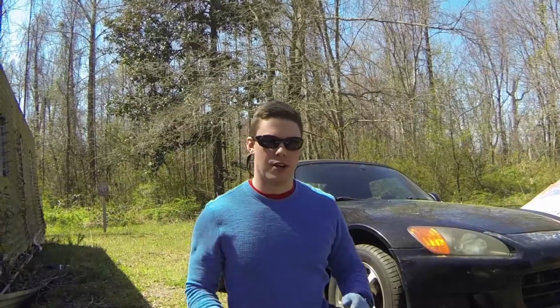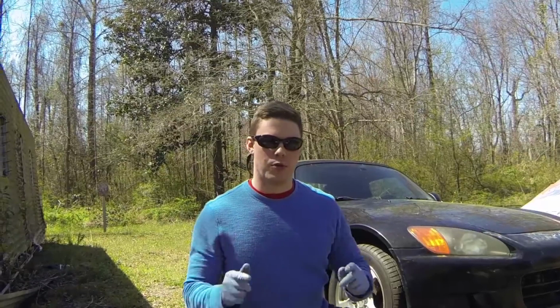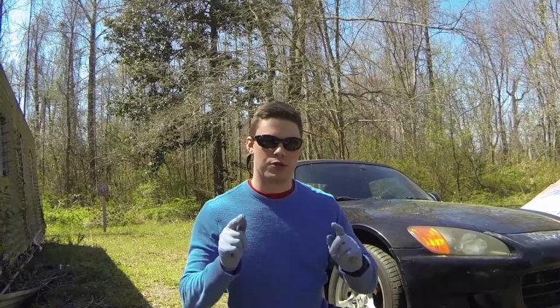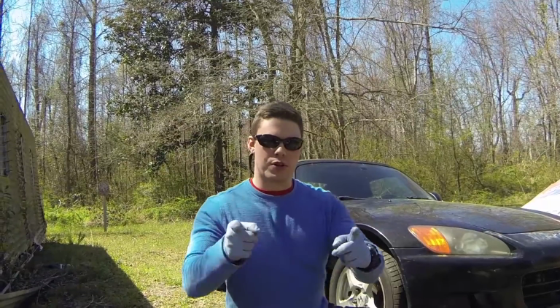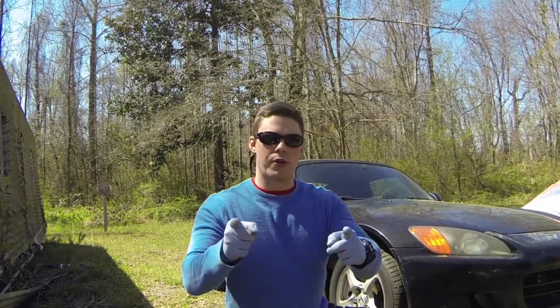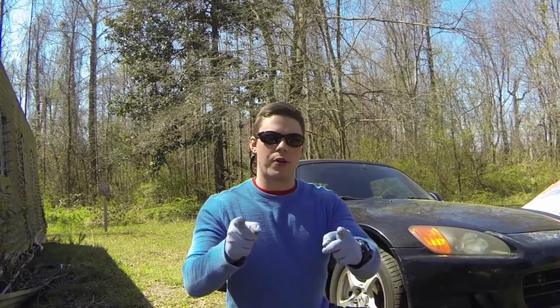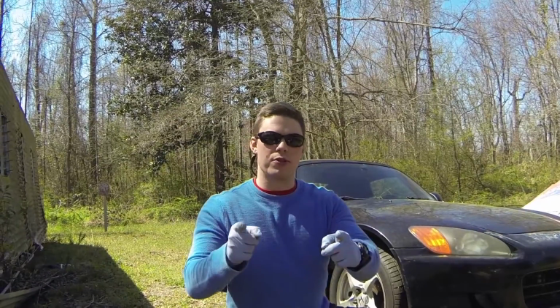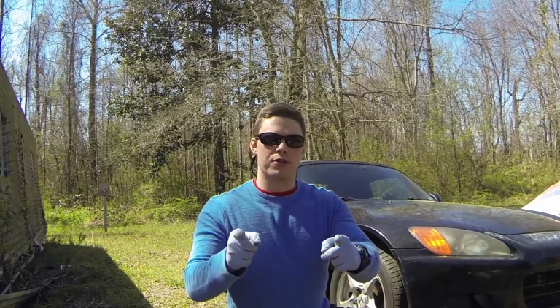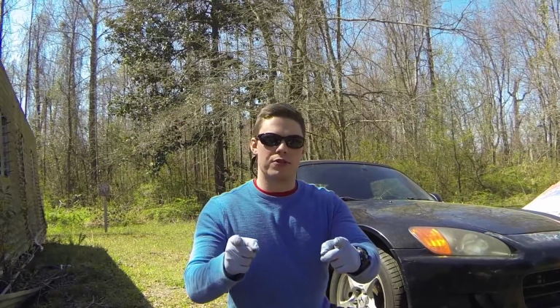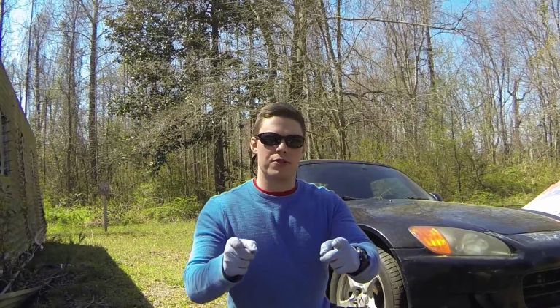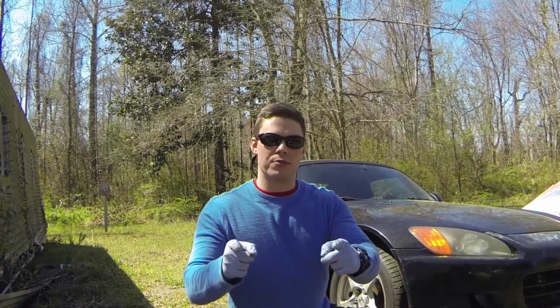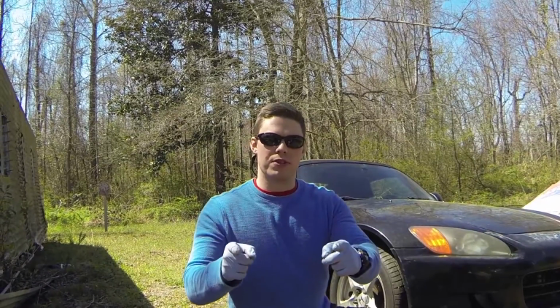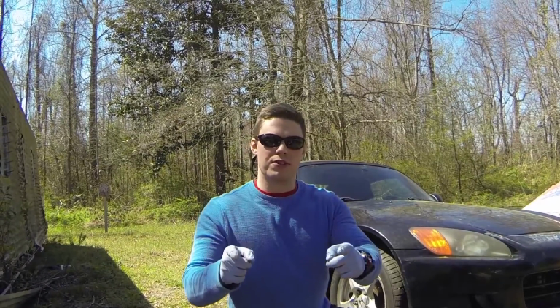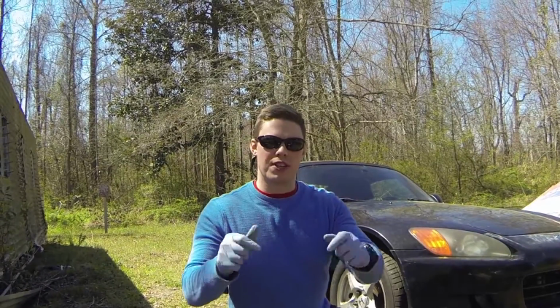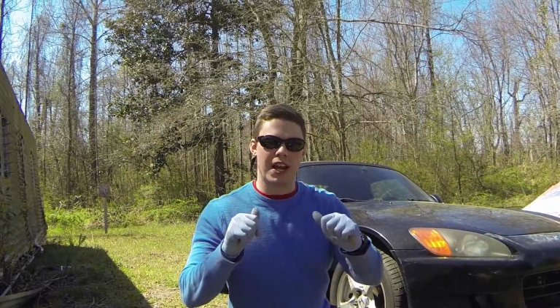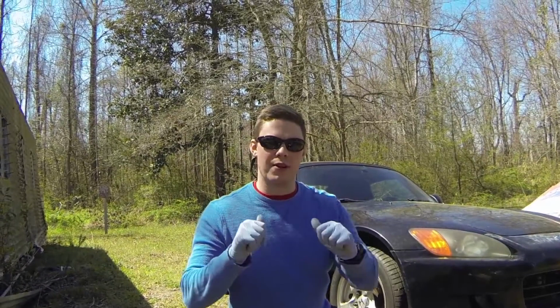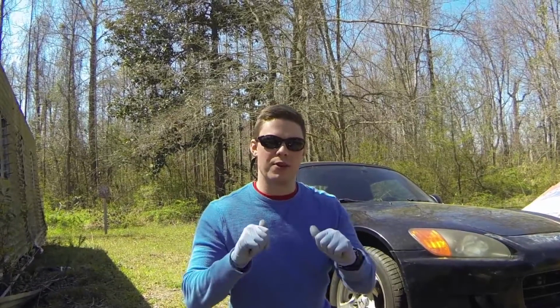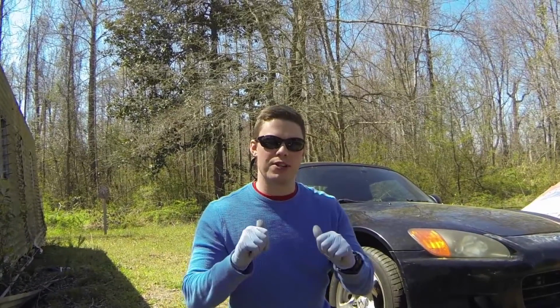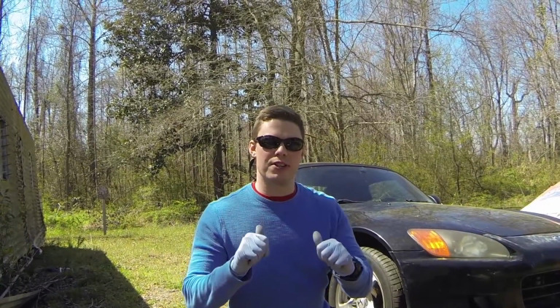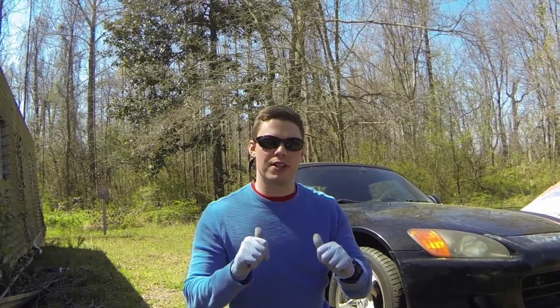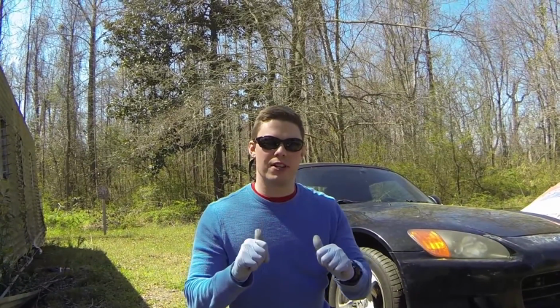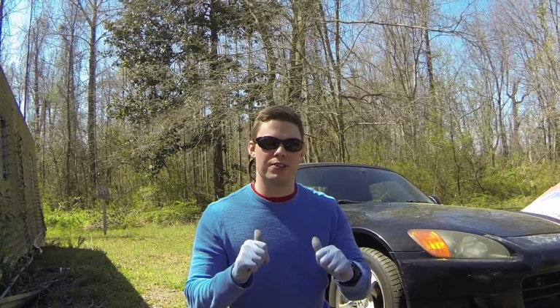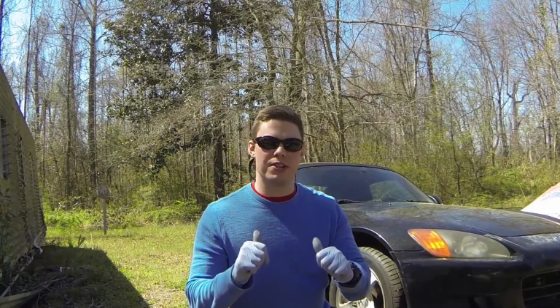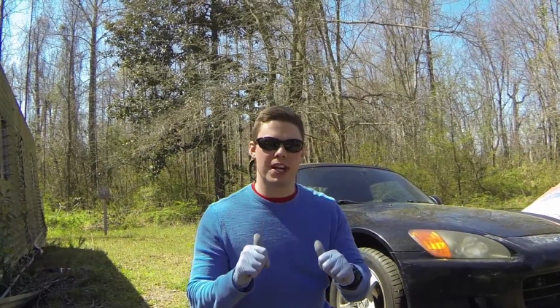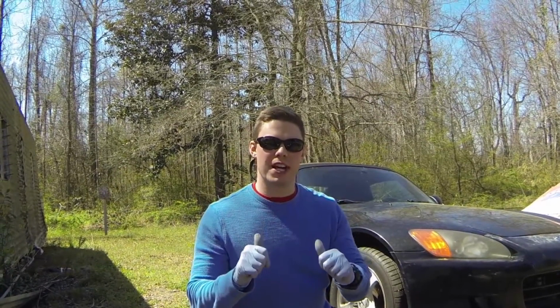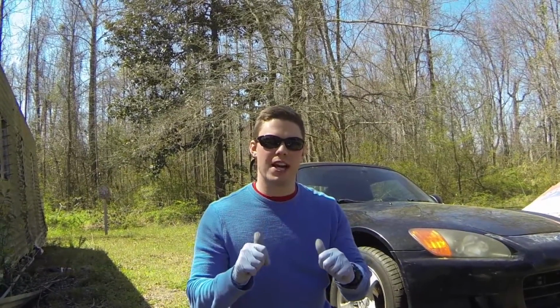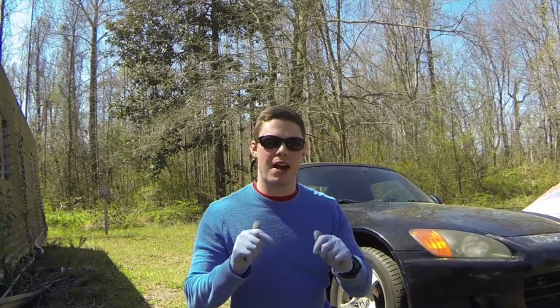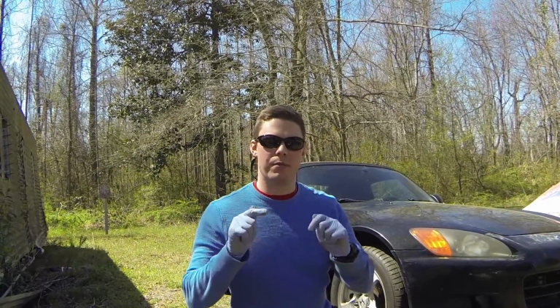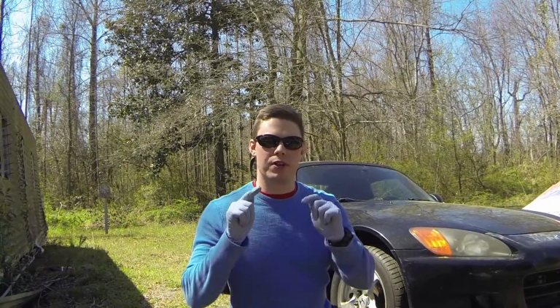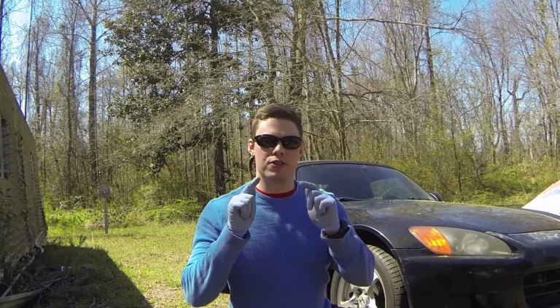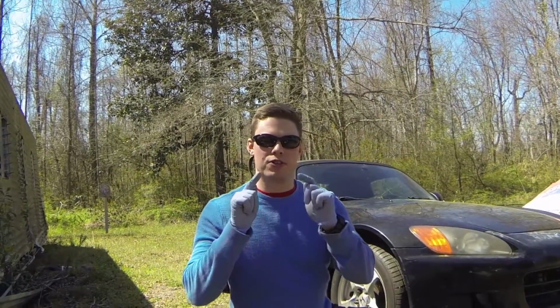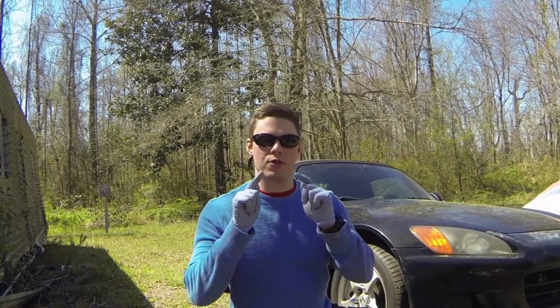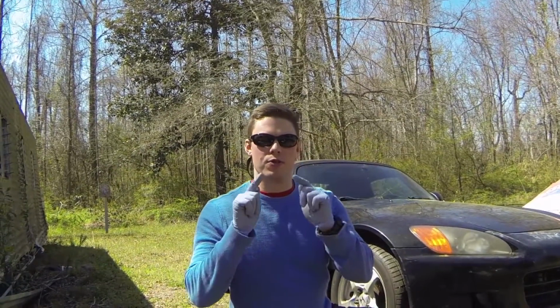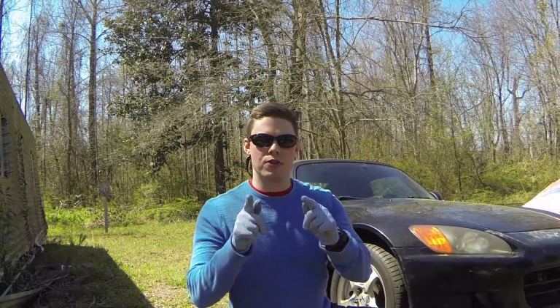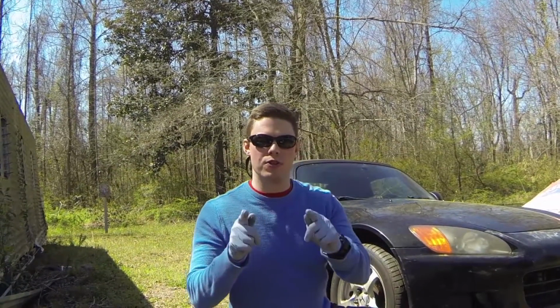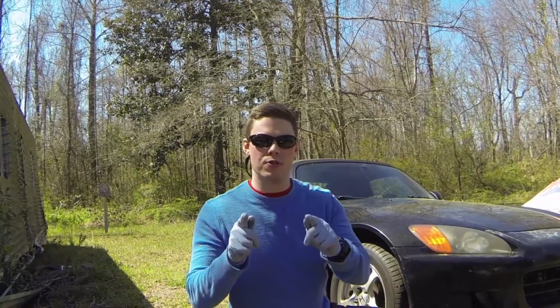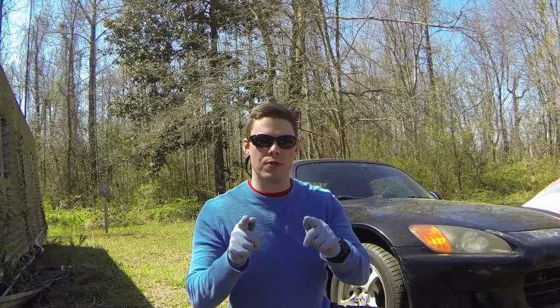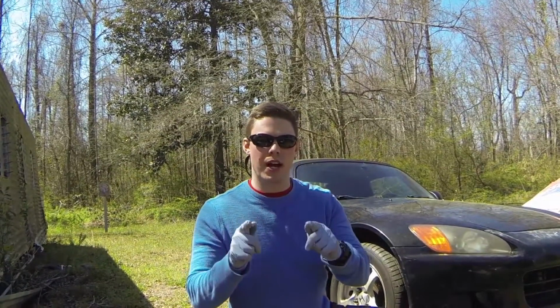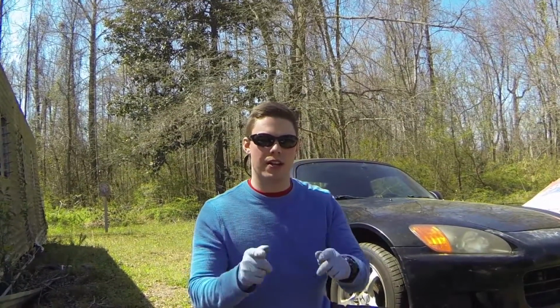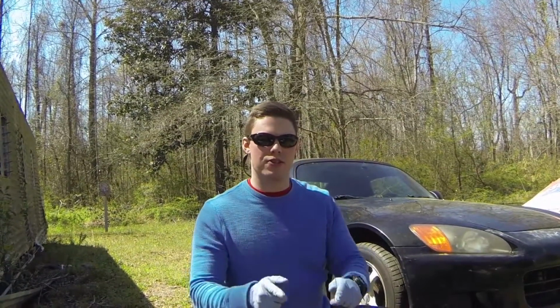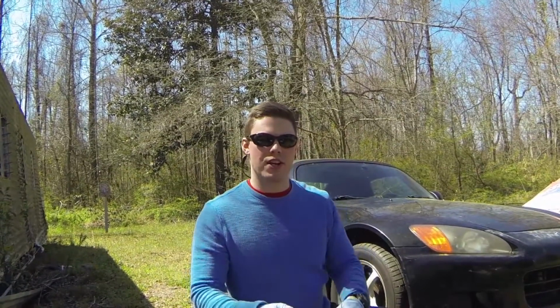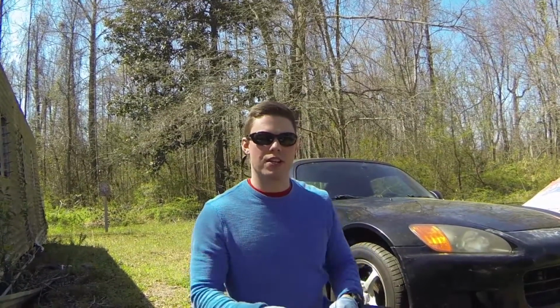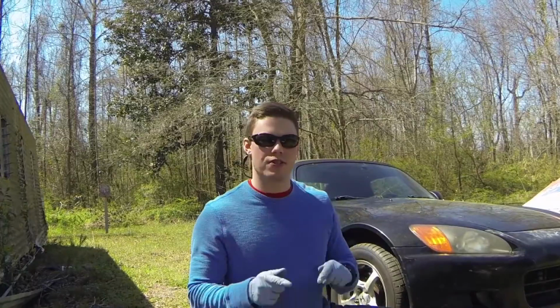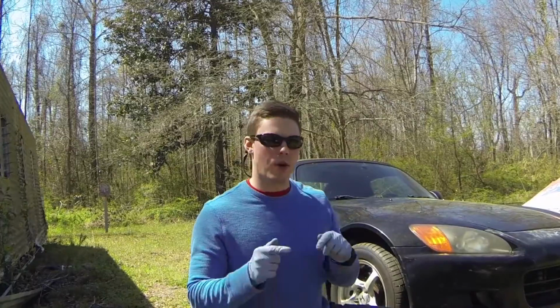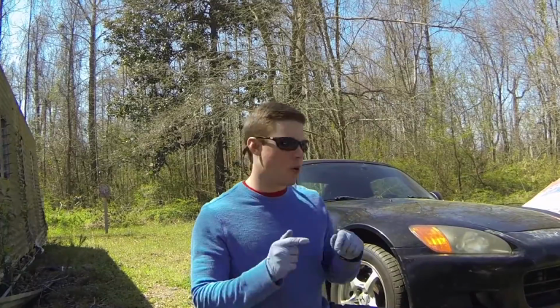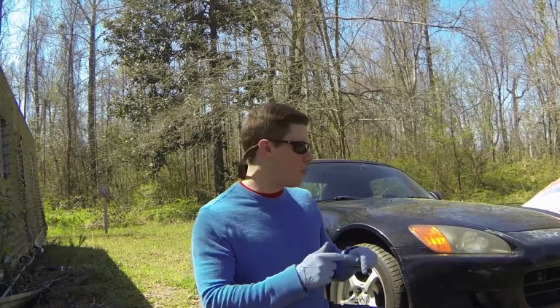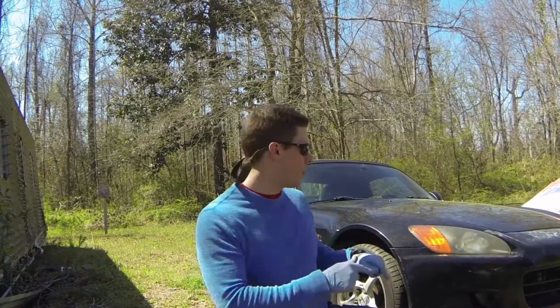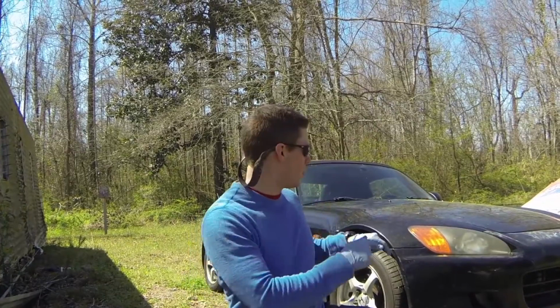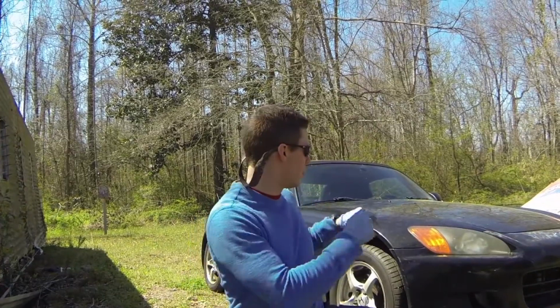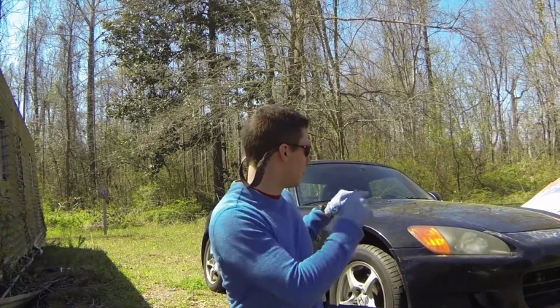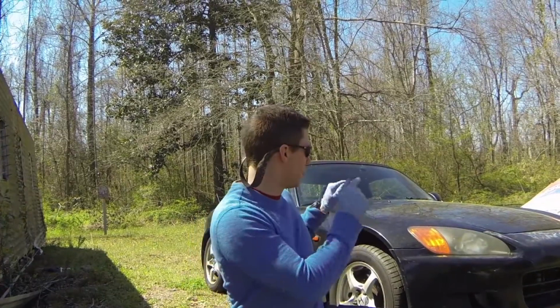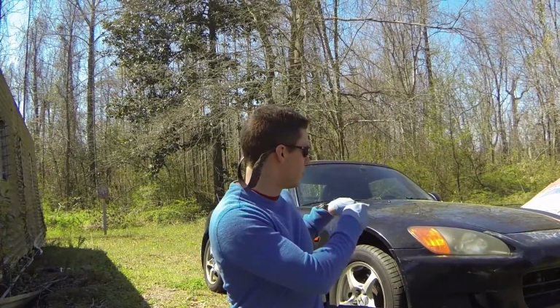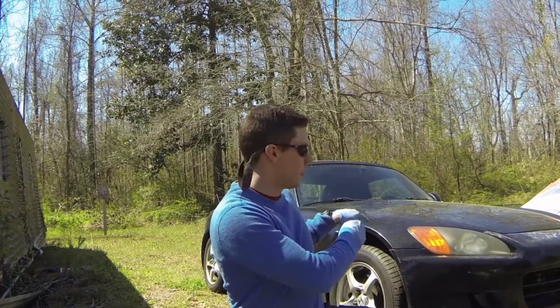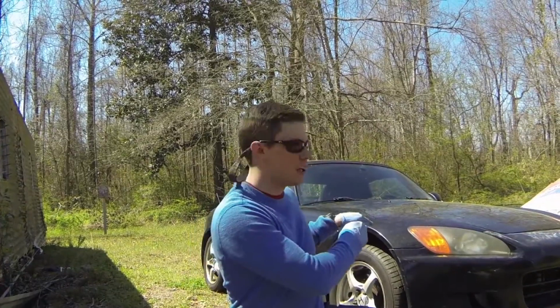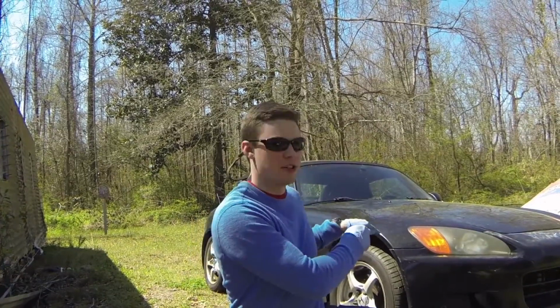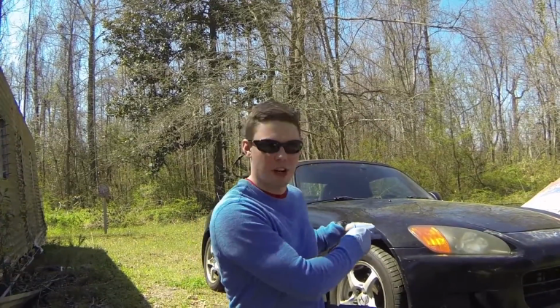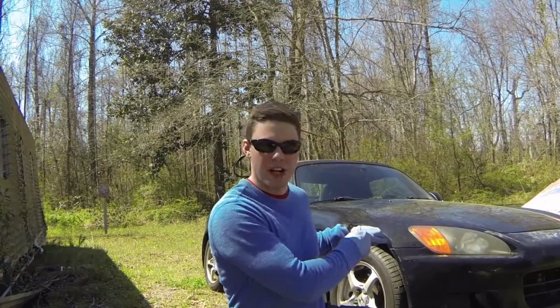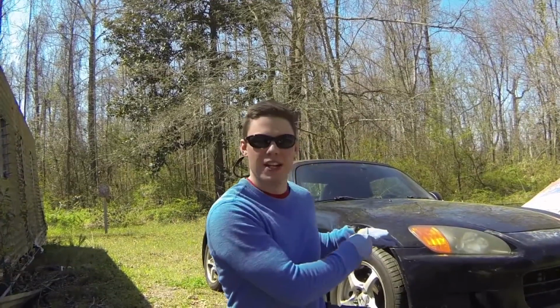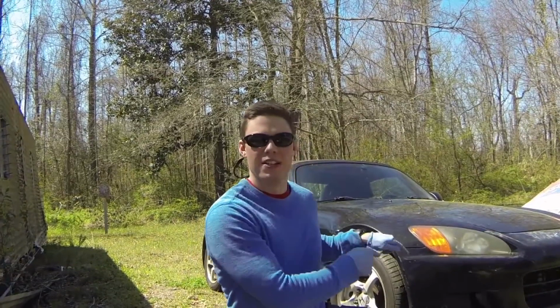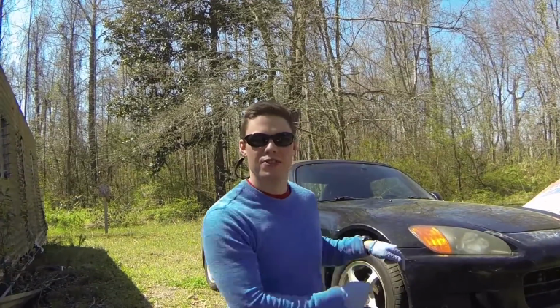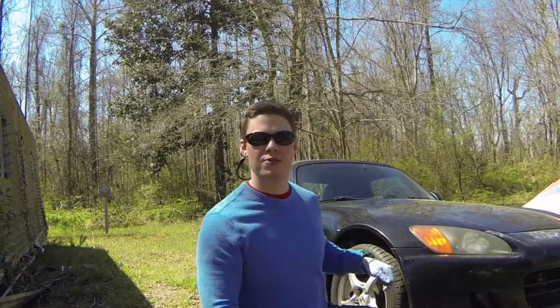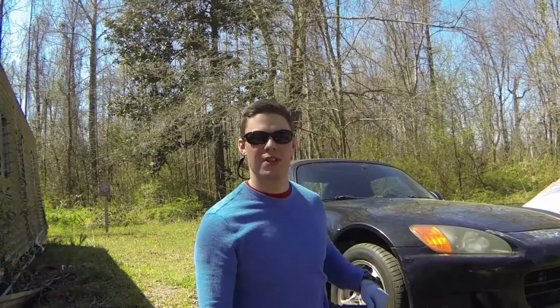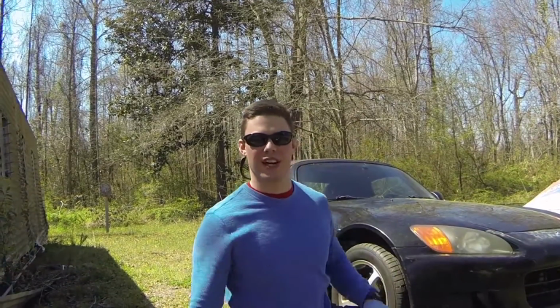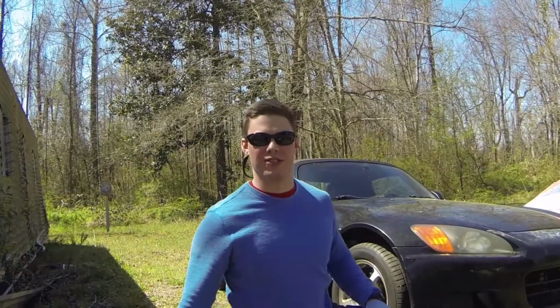What's going on YouTube? This is Kay Rees here. Today I'm going to show you how to change the oil in your Honda S2000.